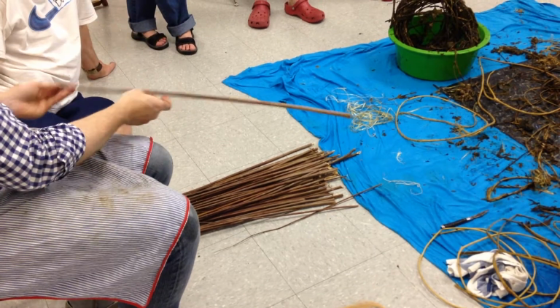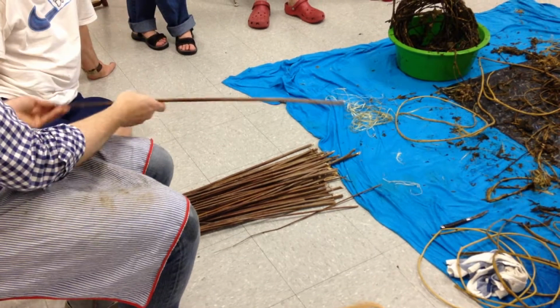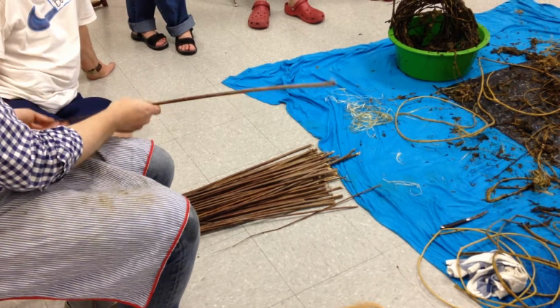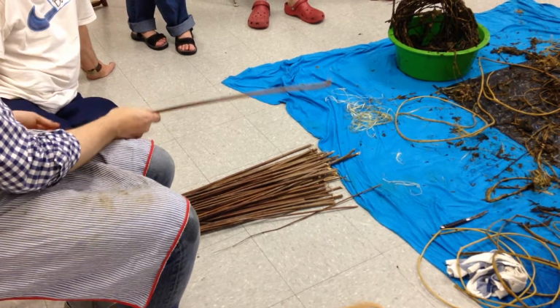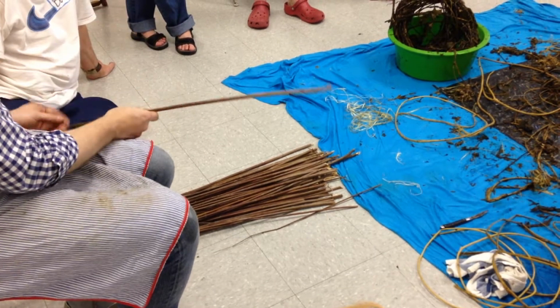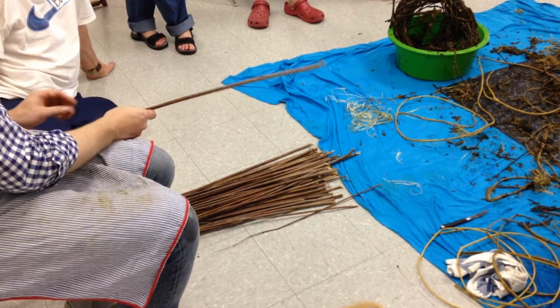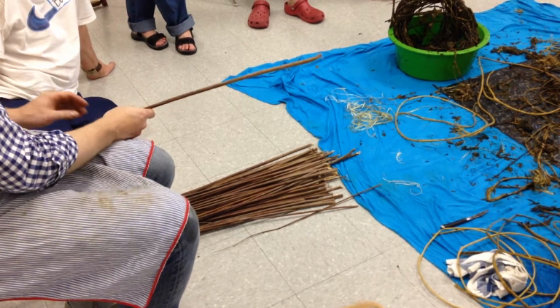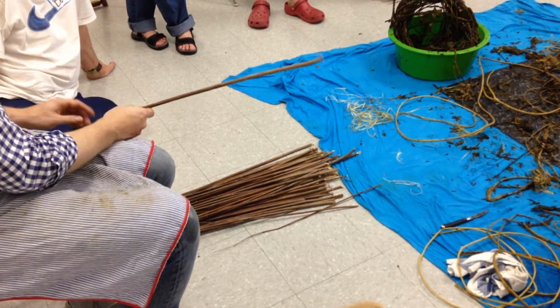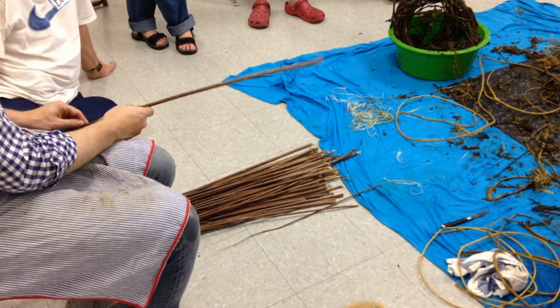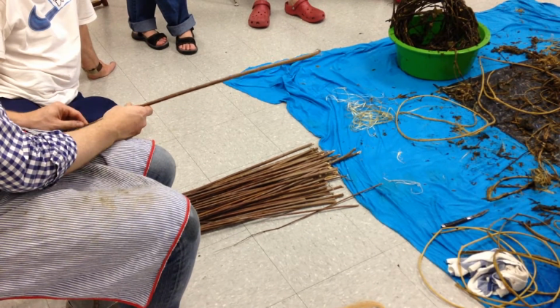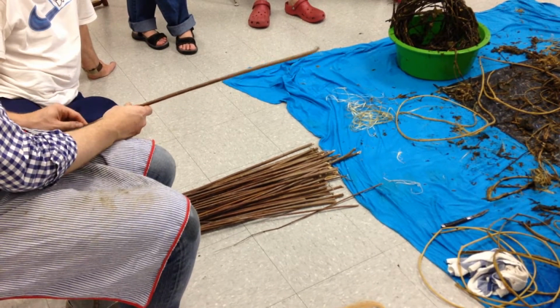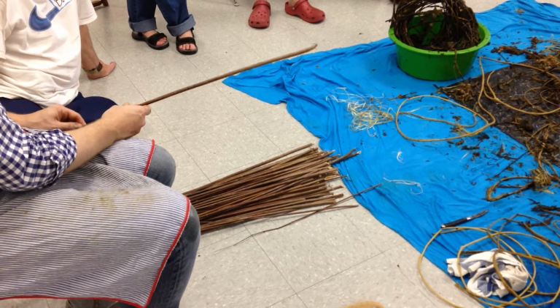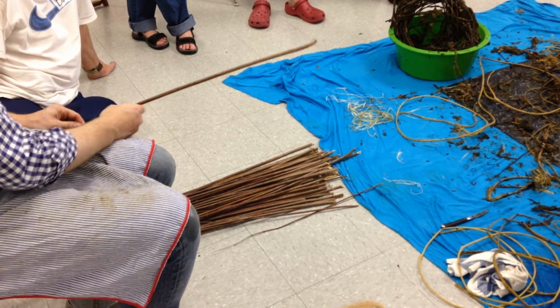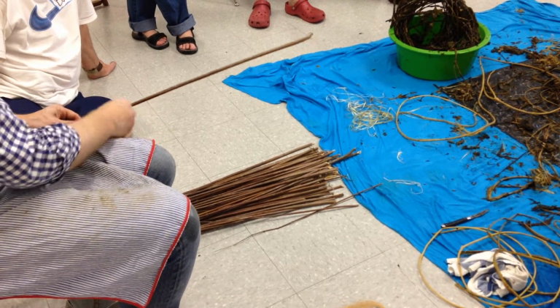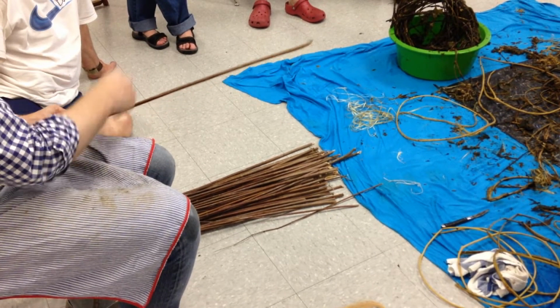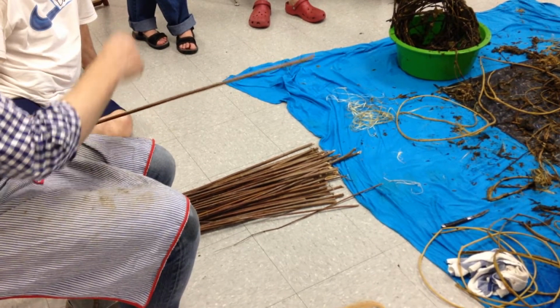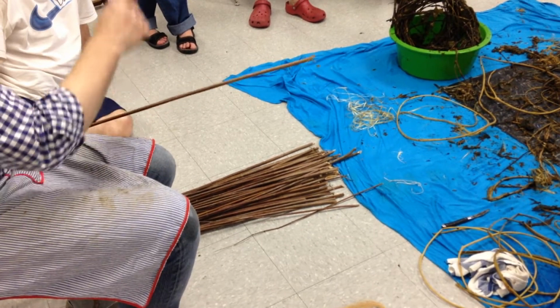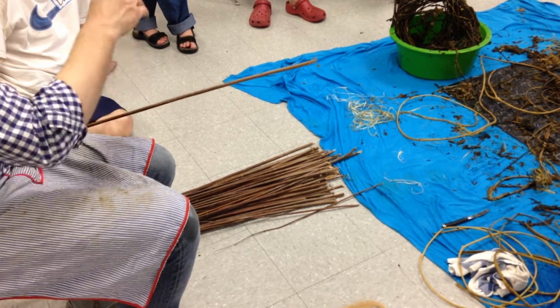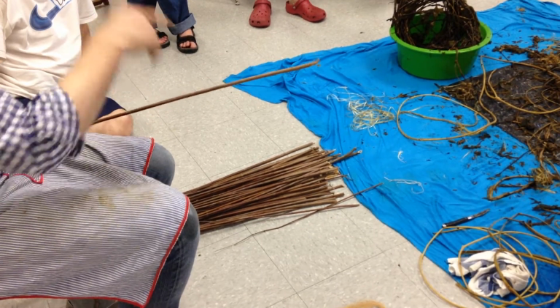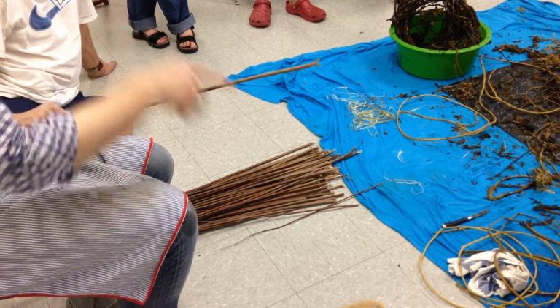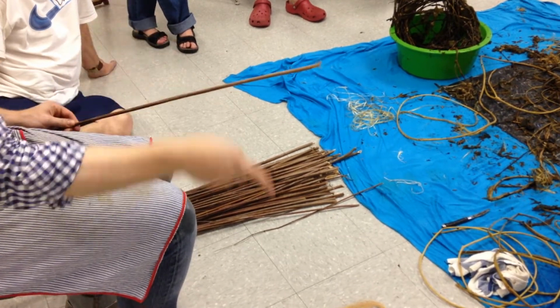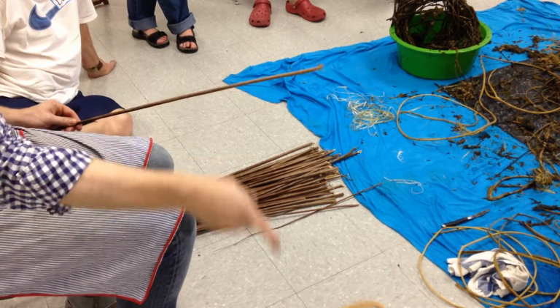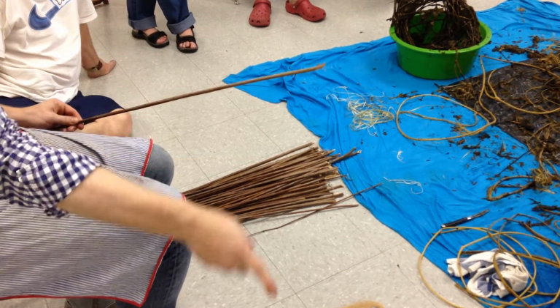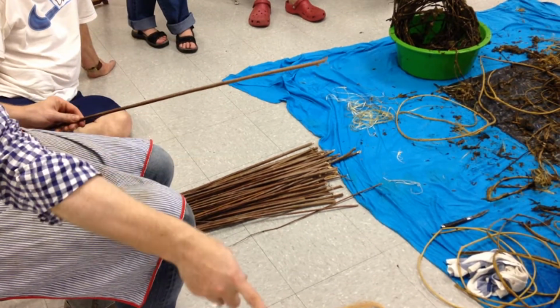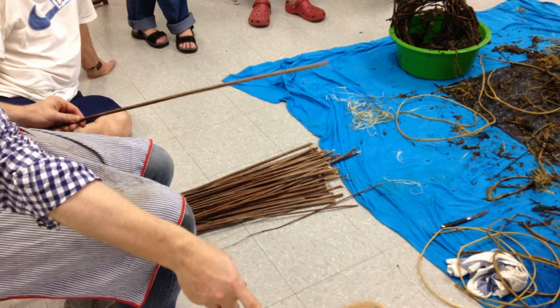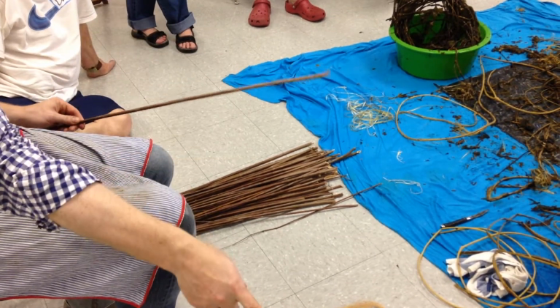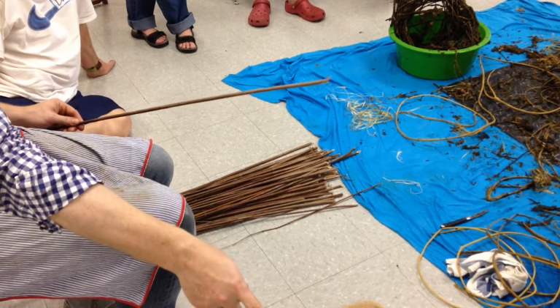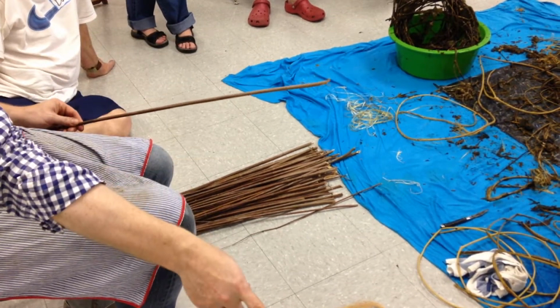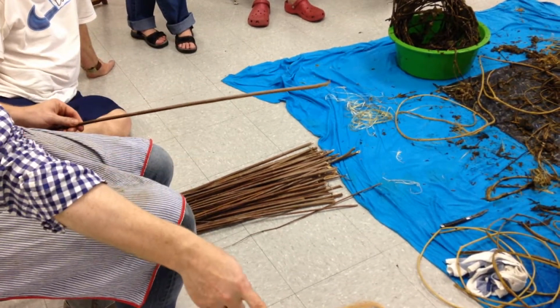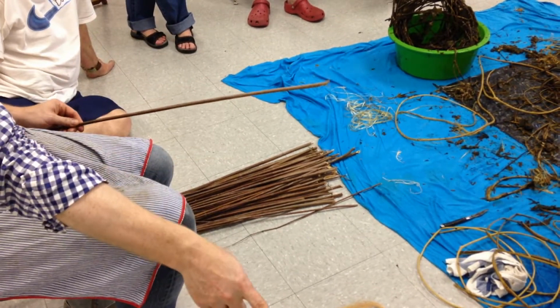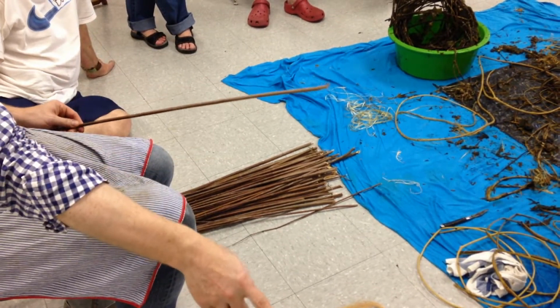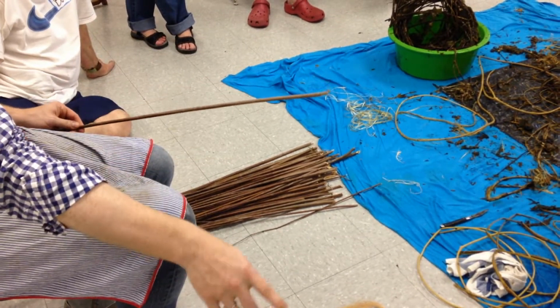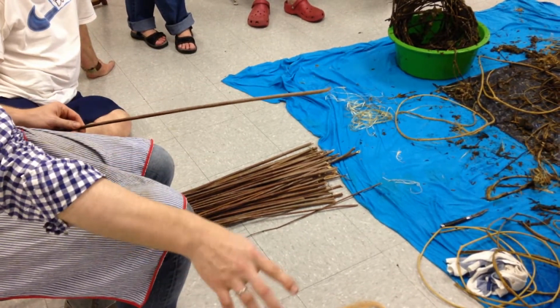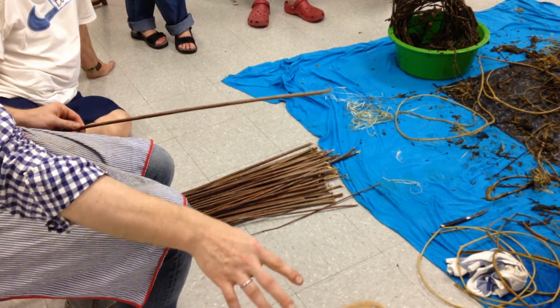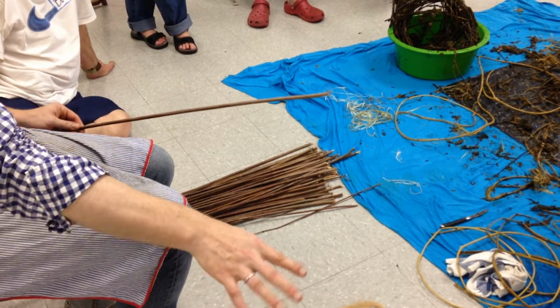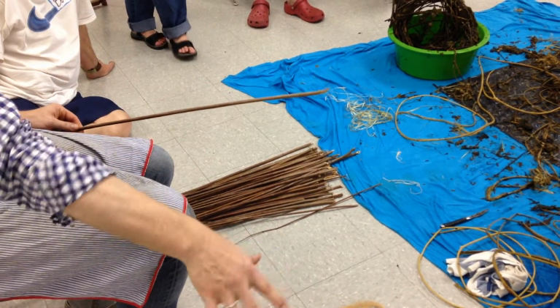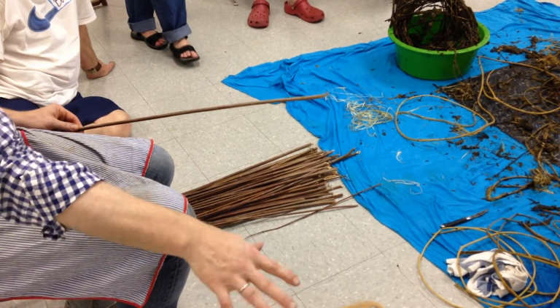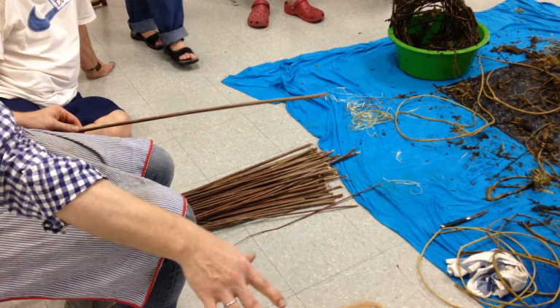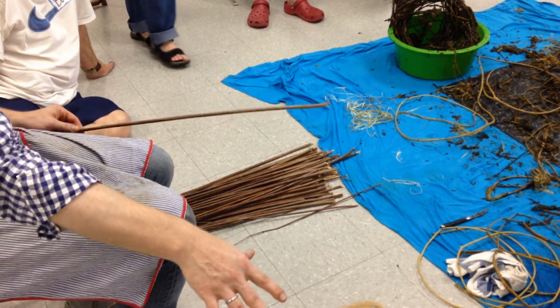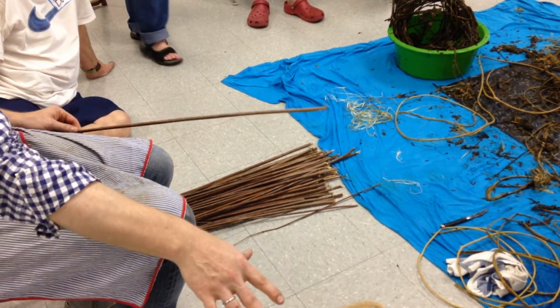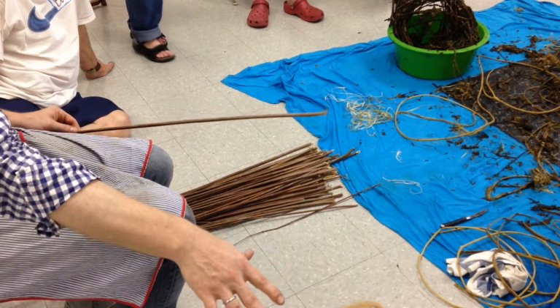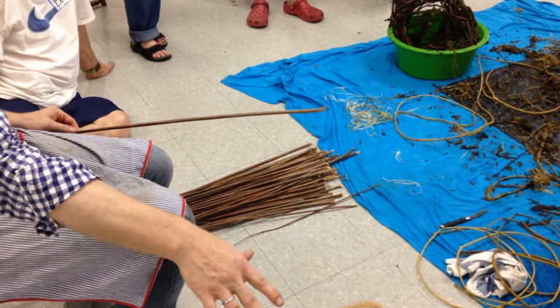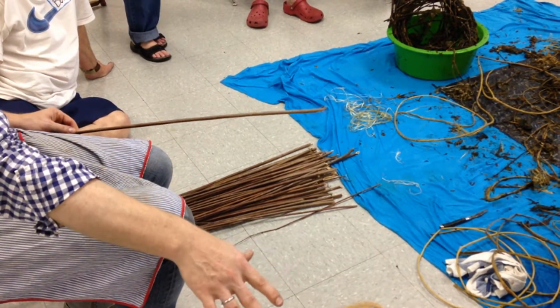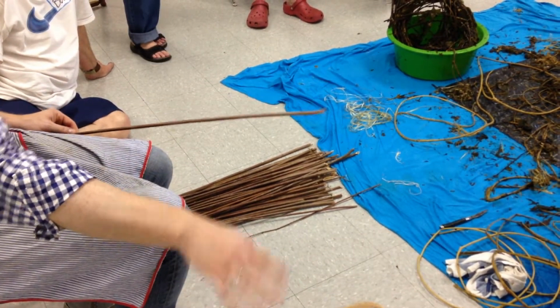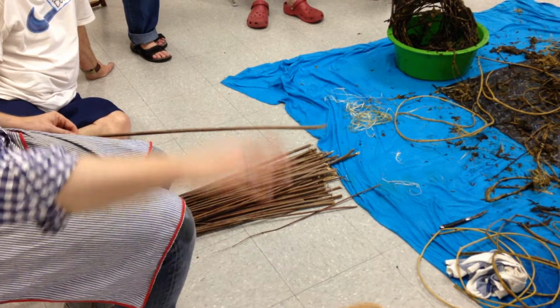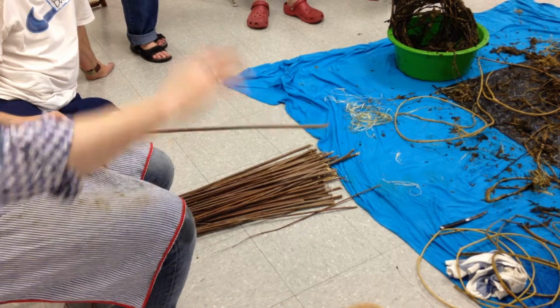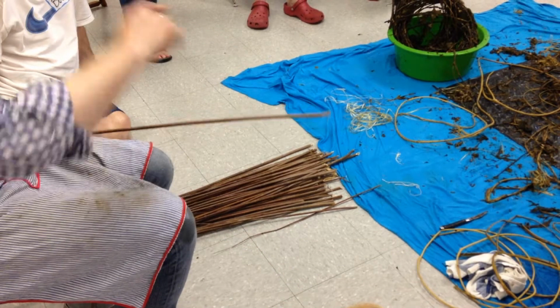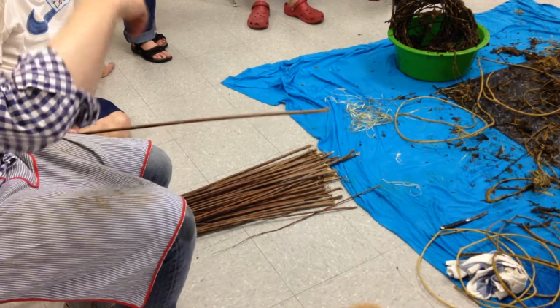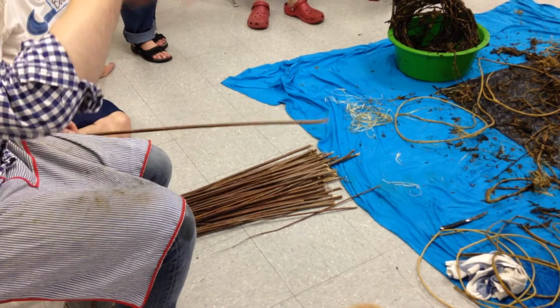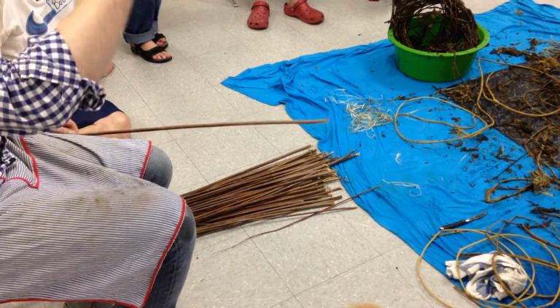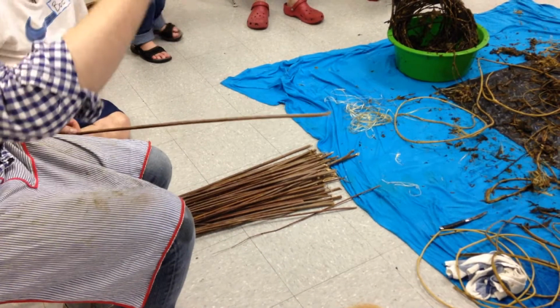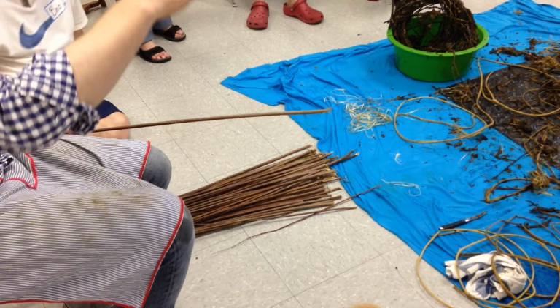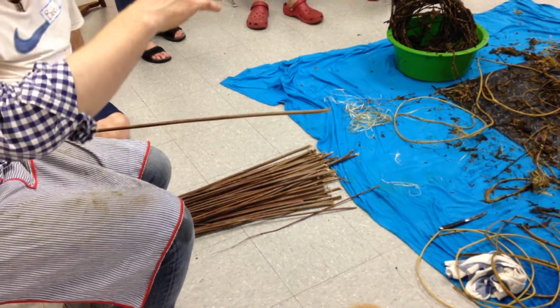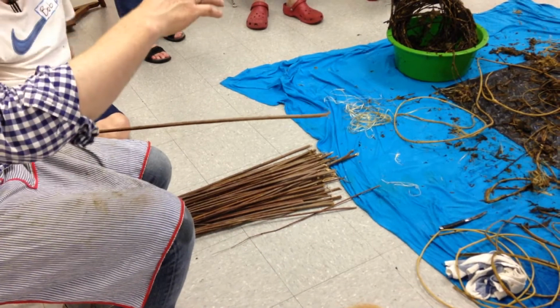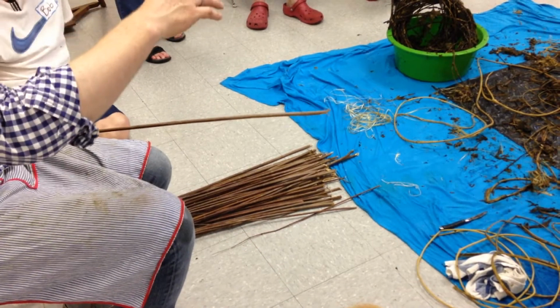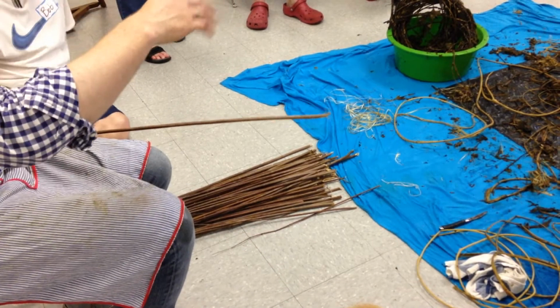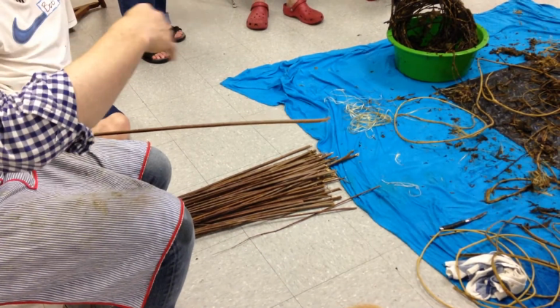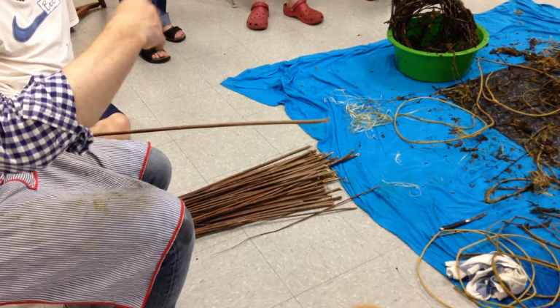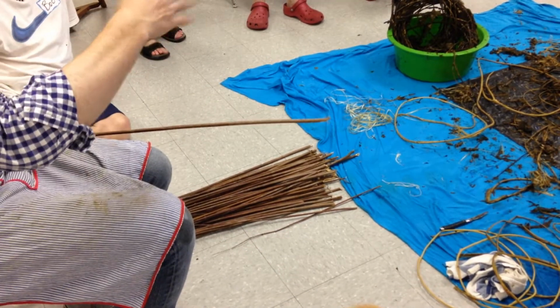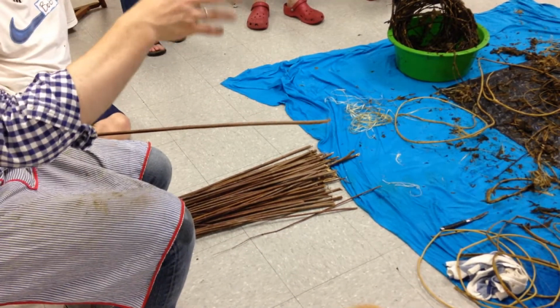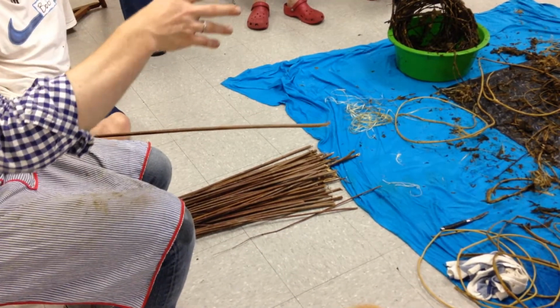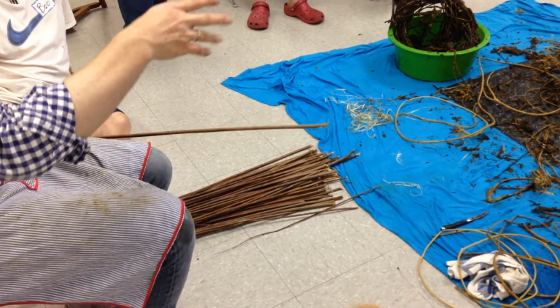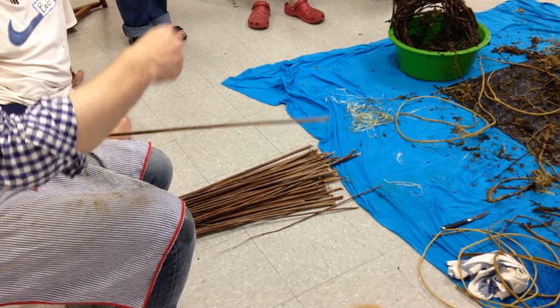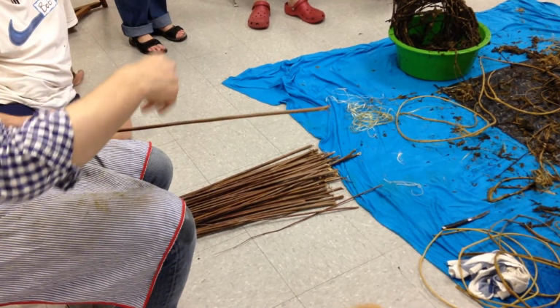Where do you go — just in the woods somewhere? You'll see it once you notice it. You'll see it on the sides of roads and in fields.